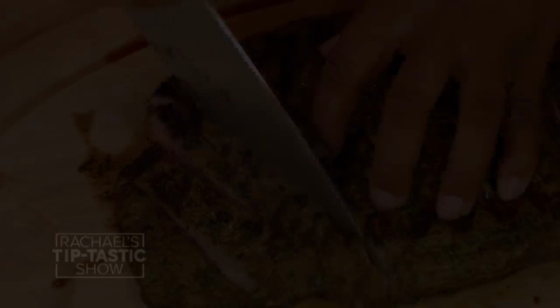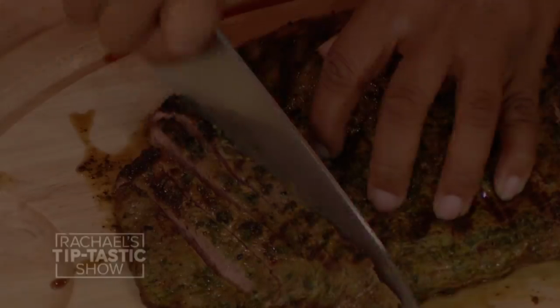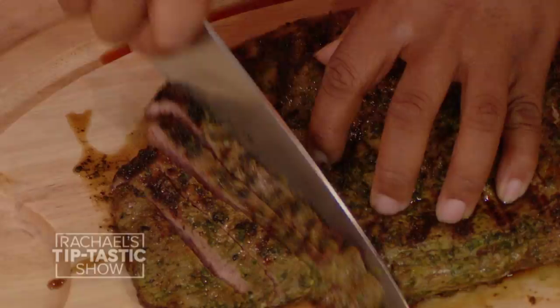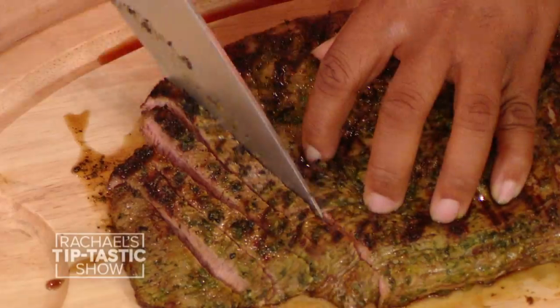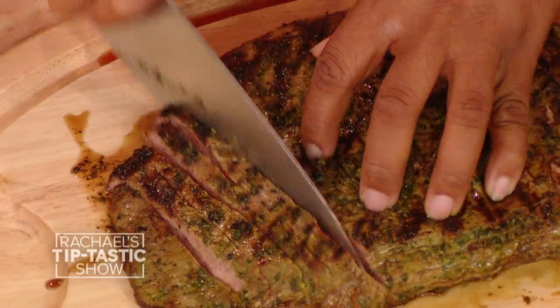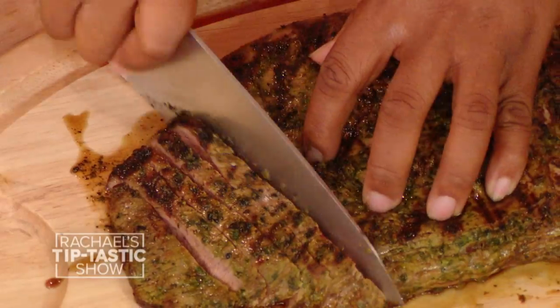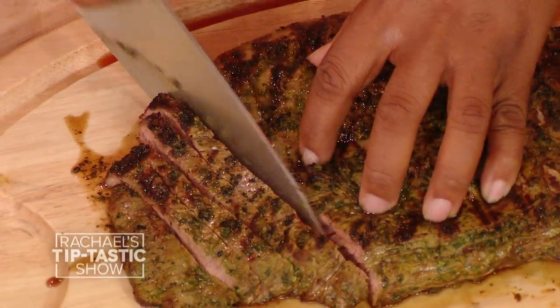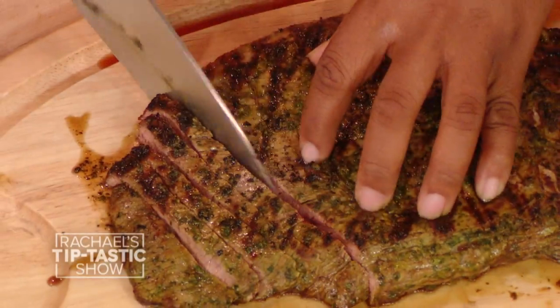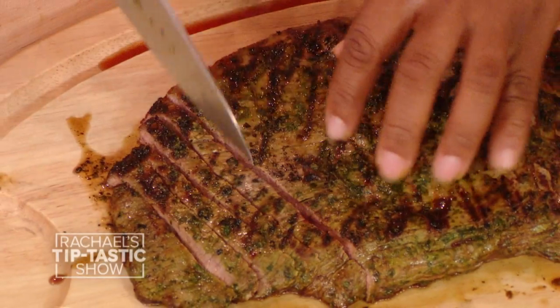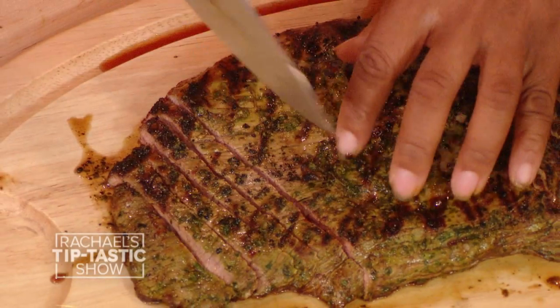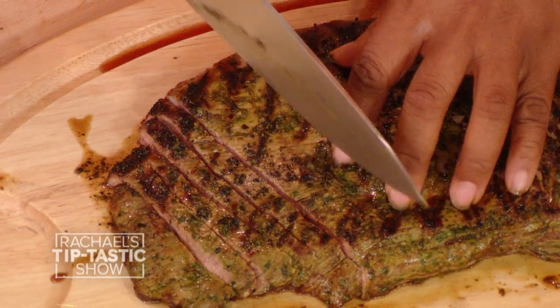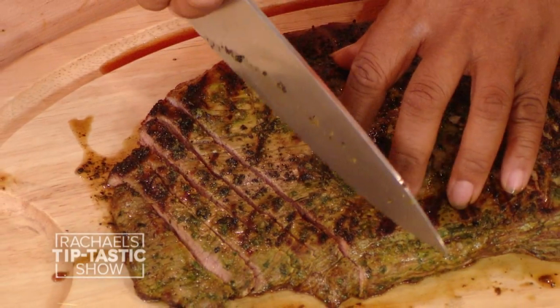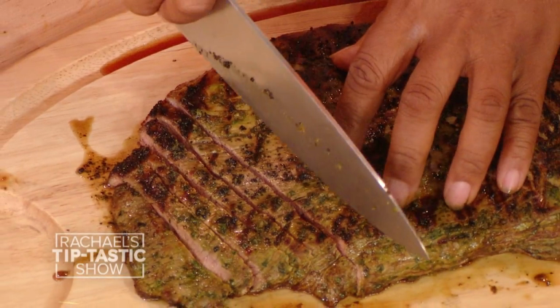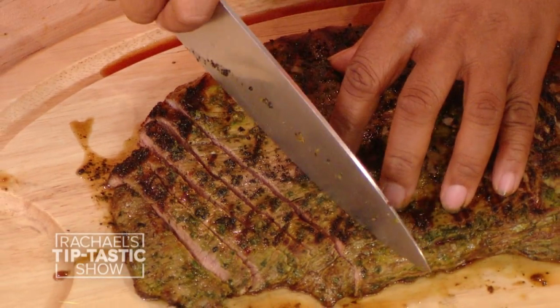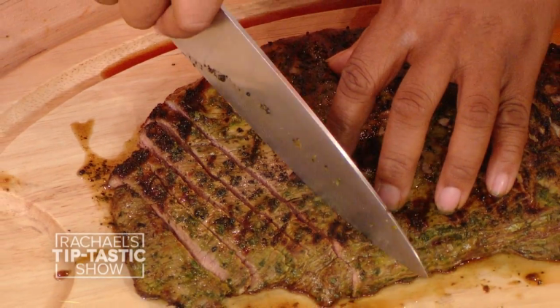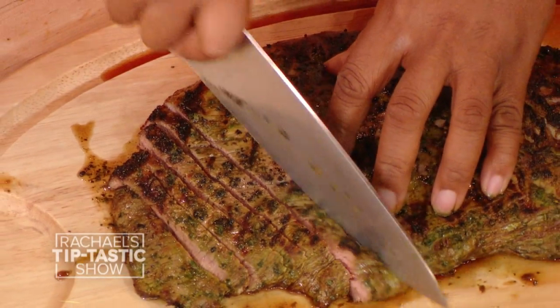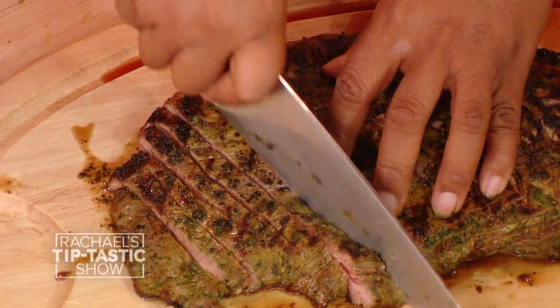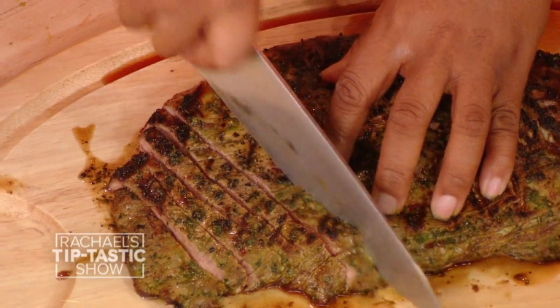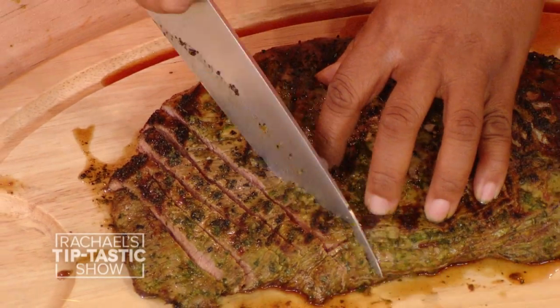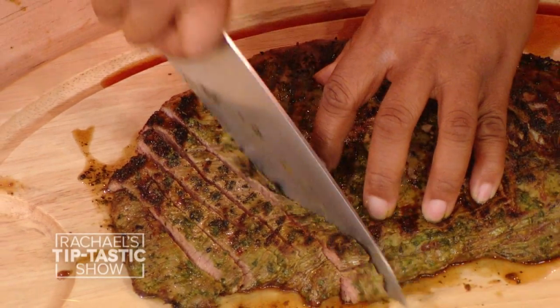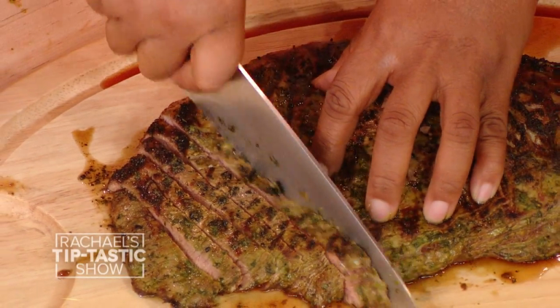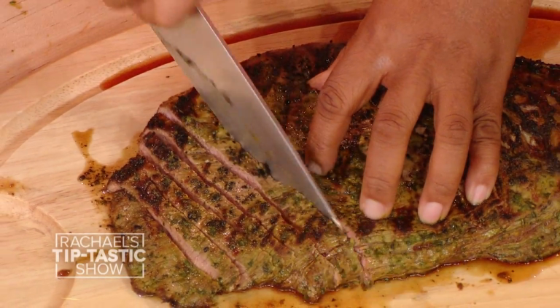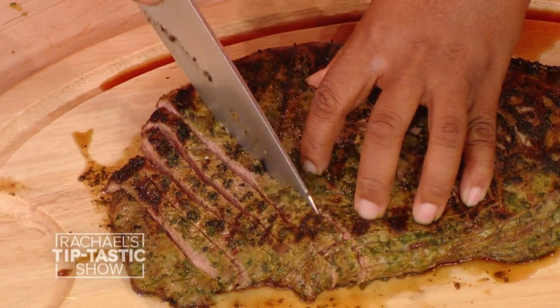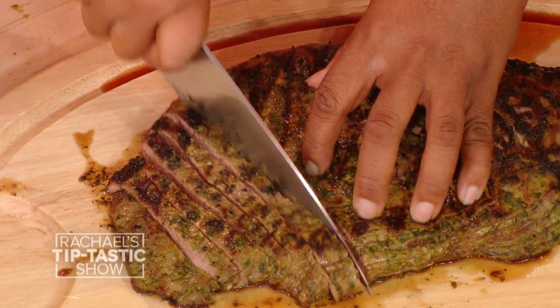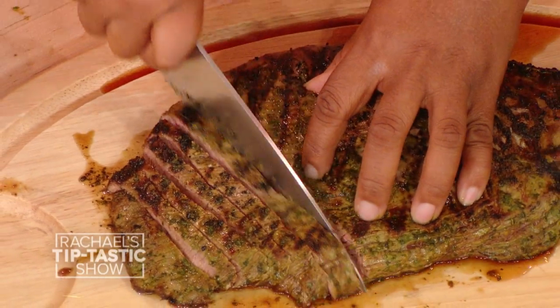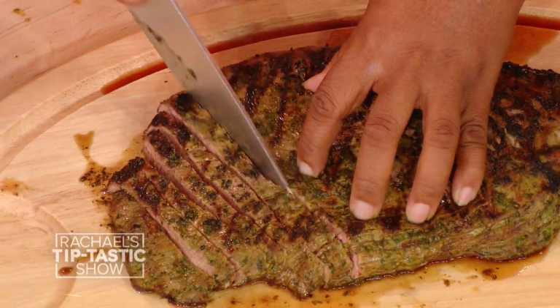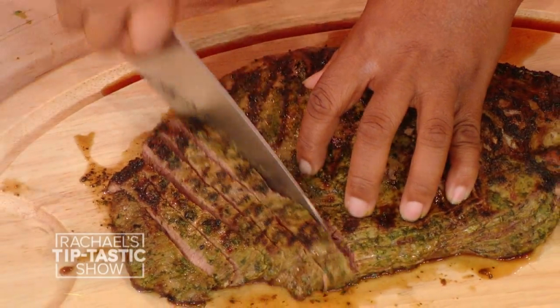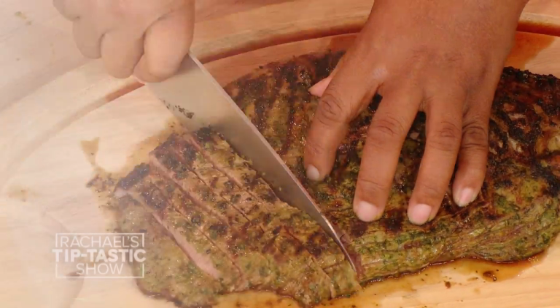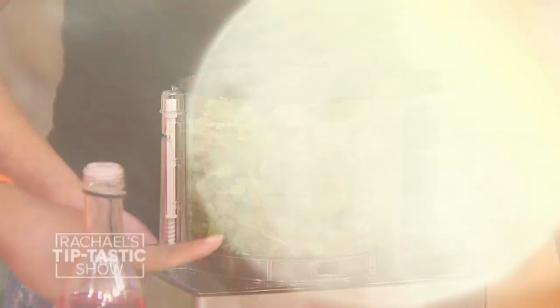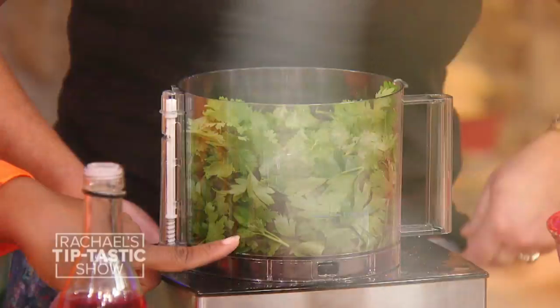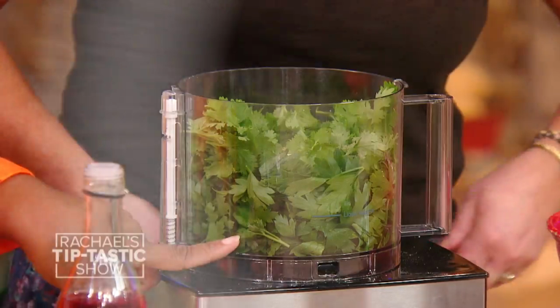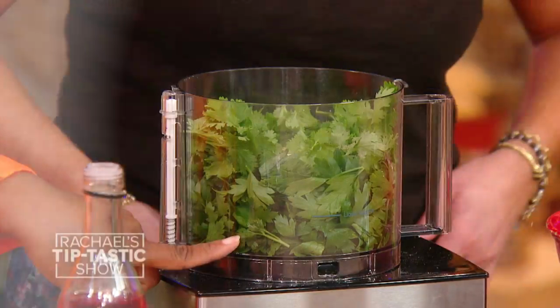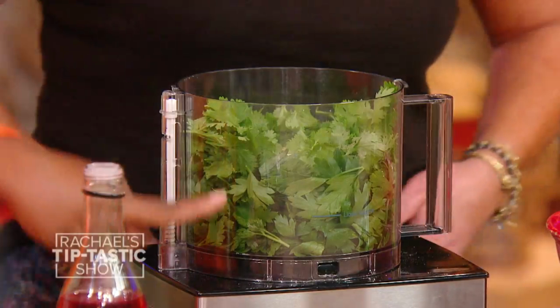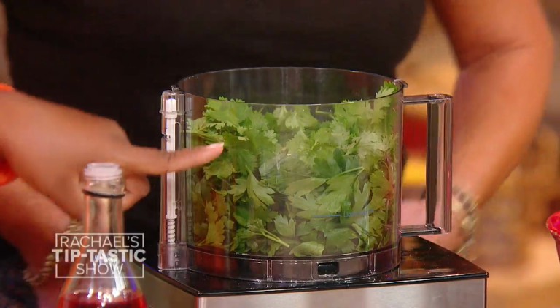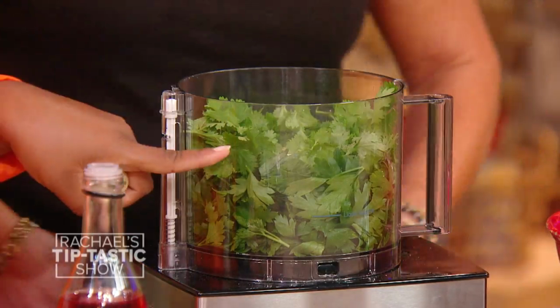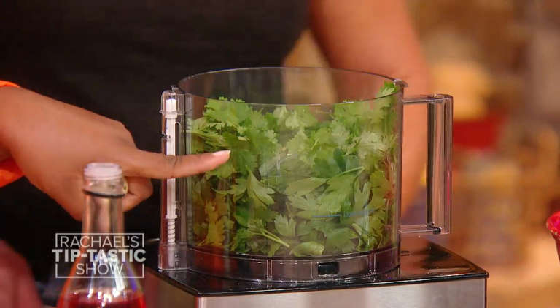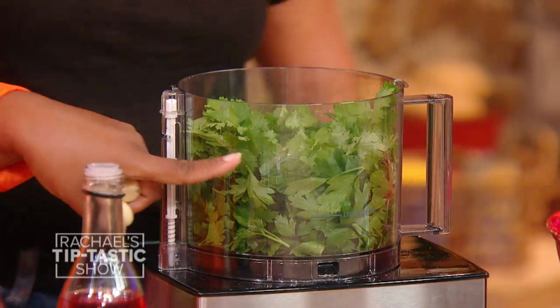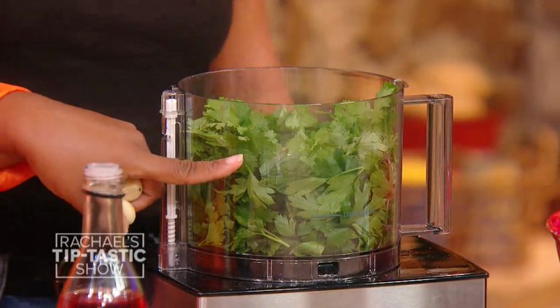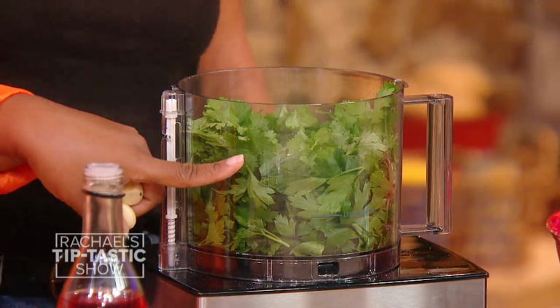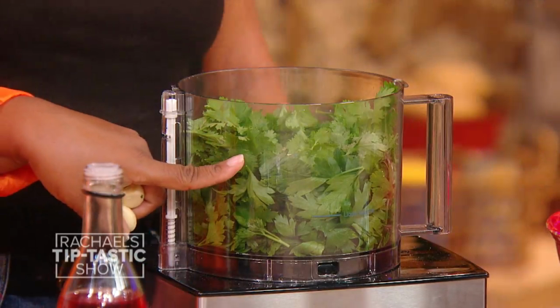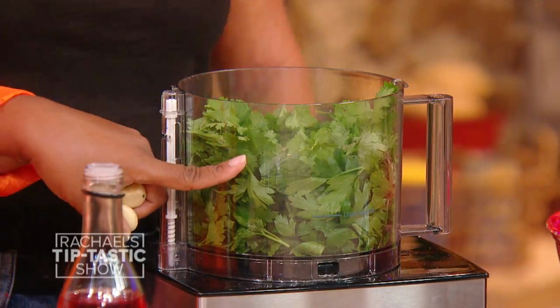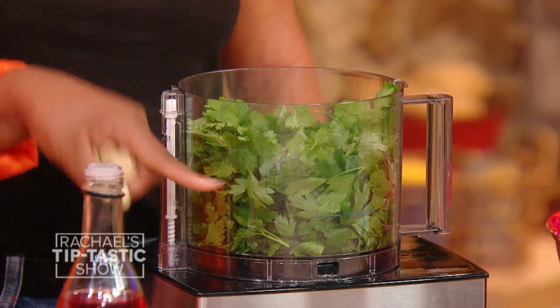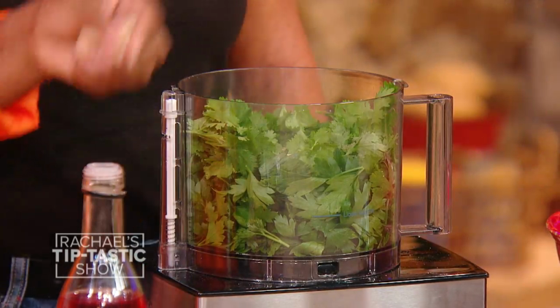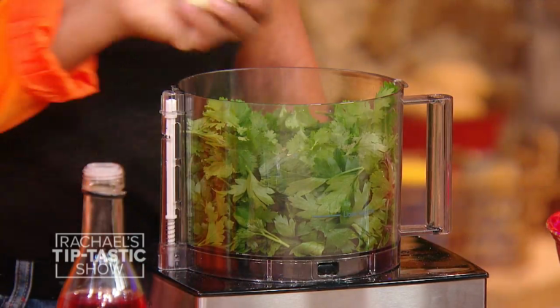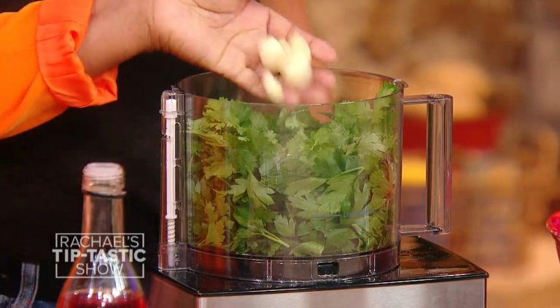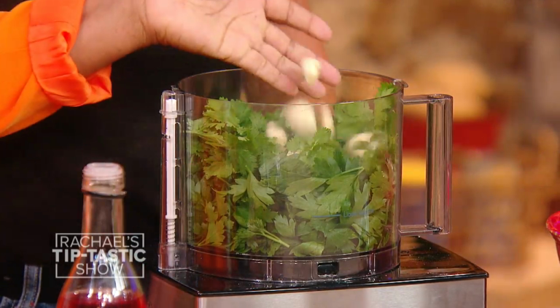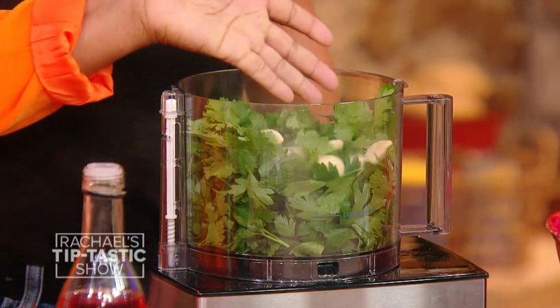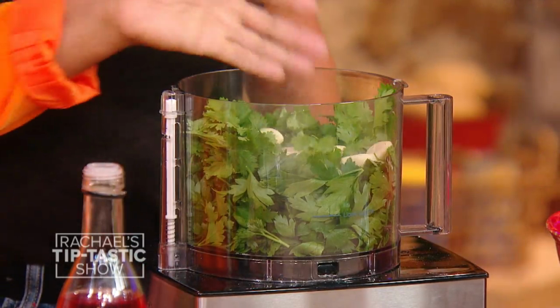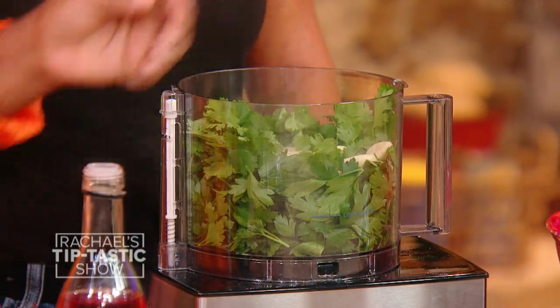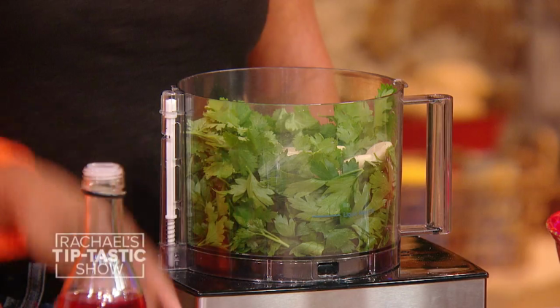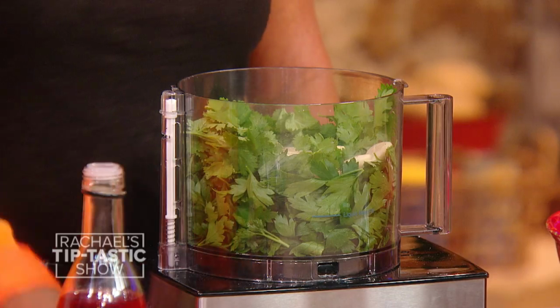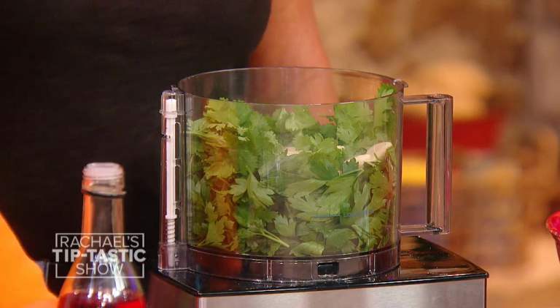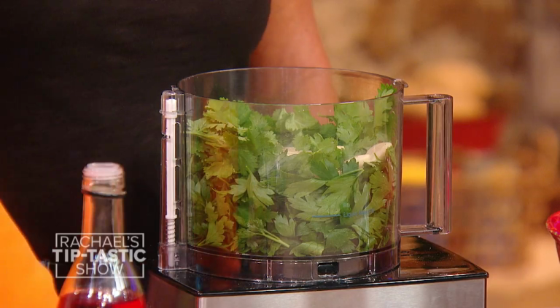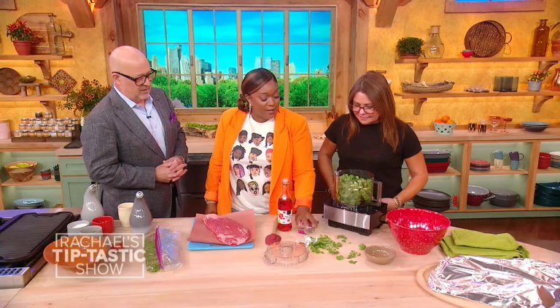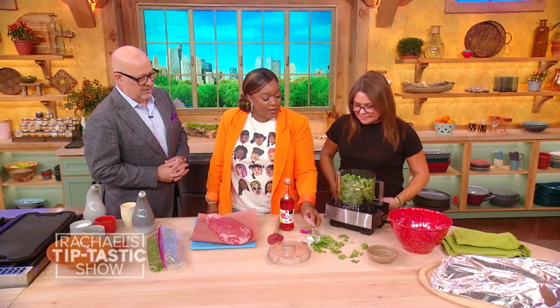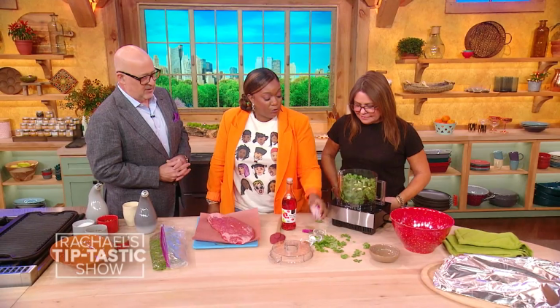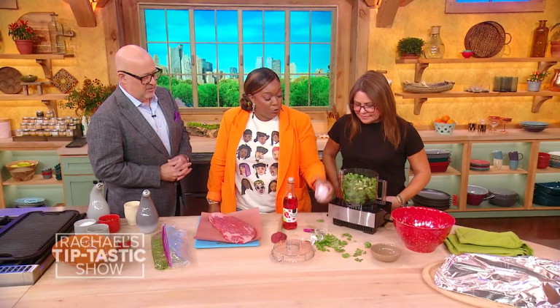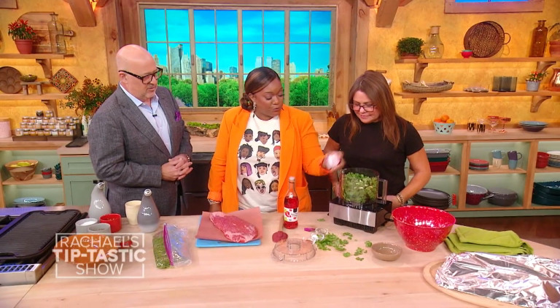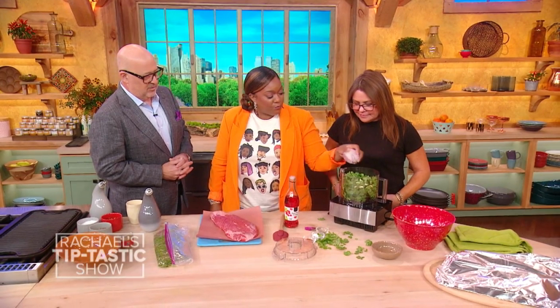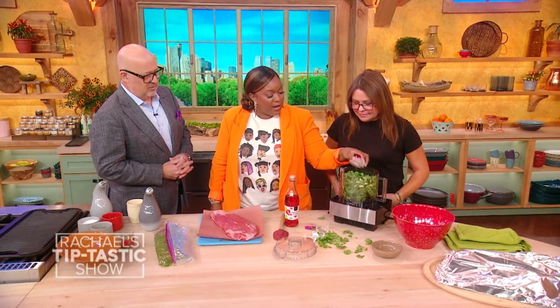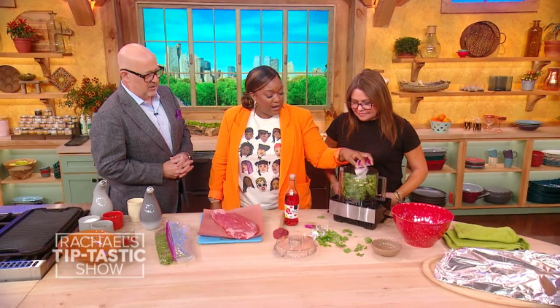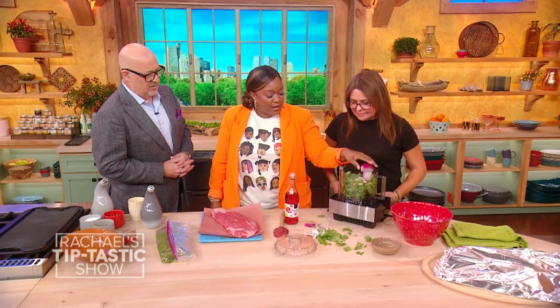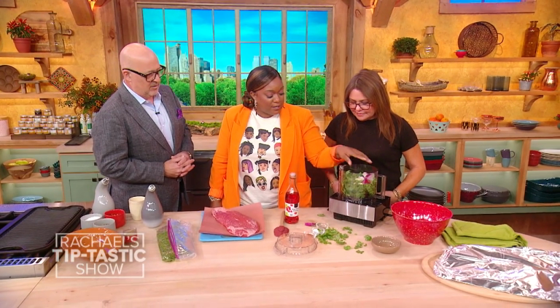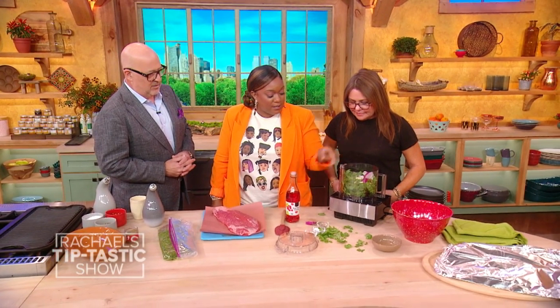Green Garden Grilled Flank Steak. We start with parsley, some cilantro, garlic, and red onion.